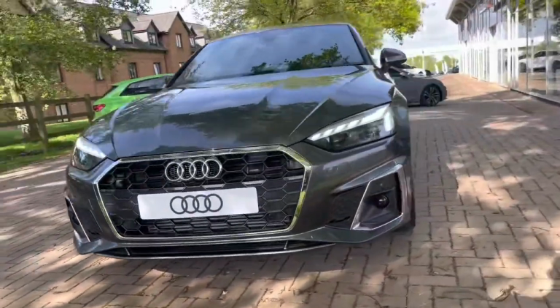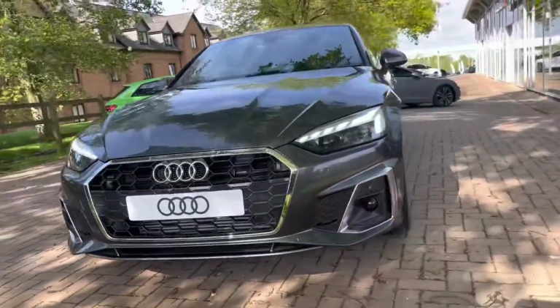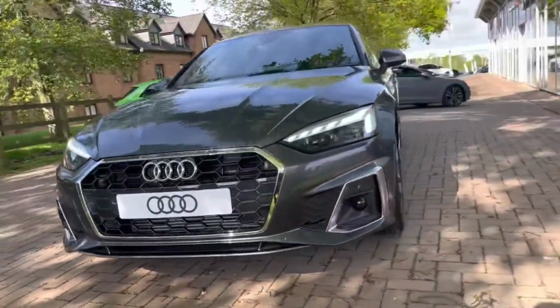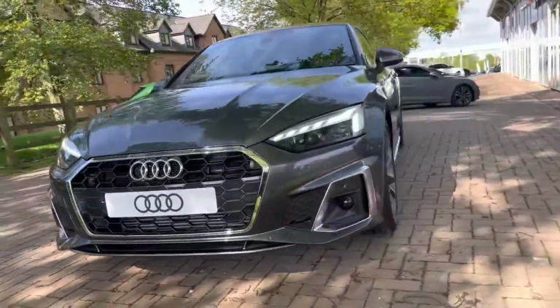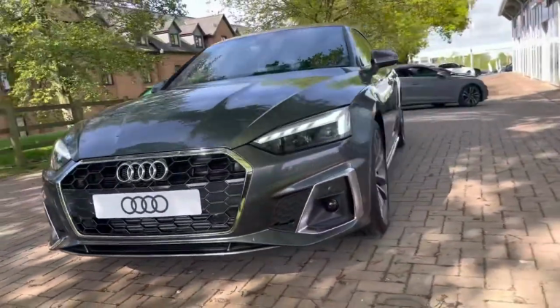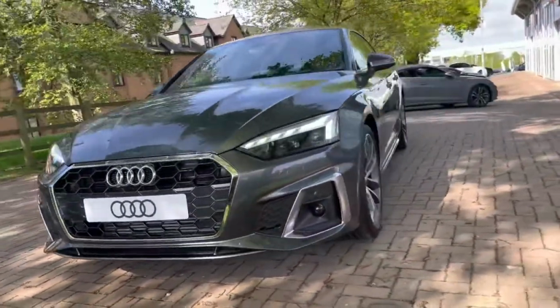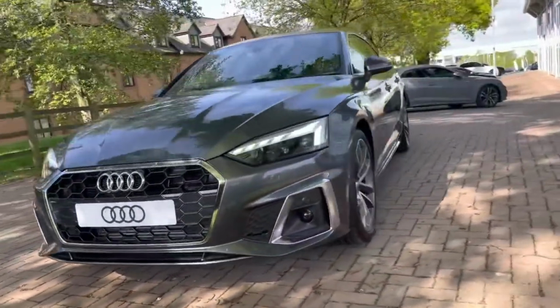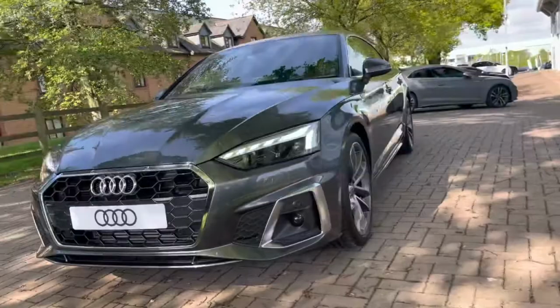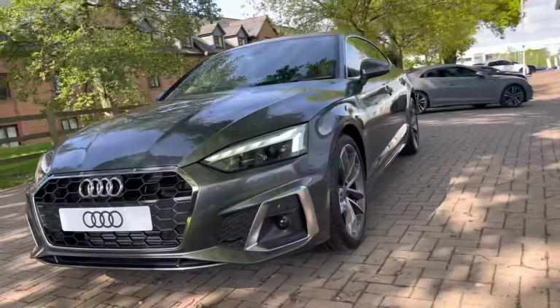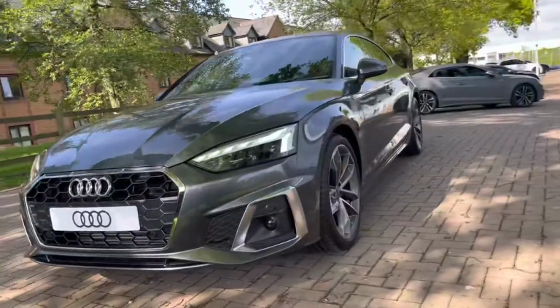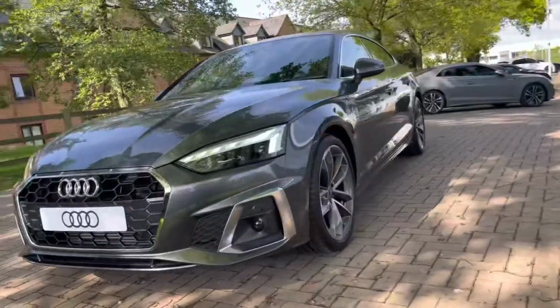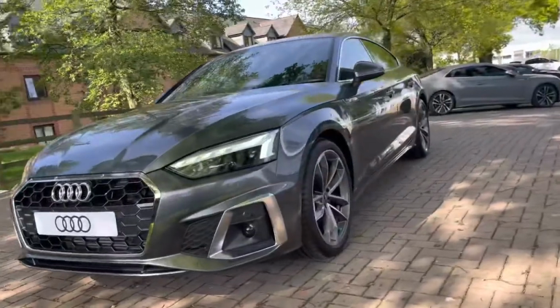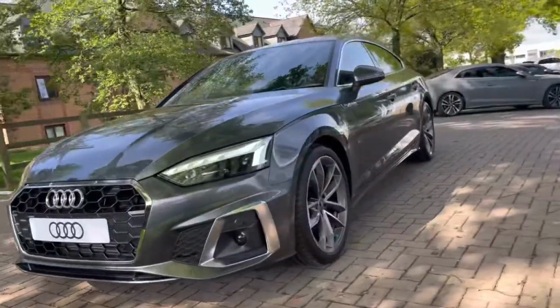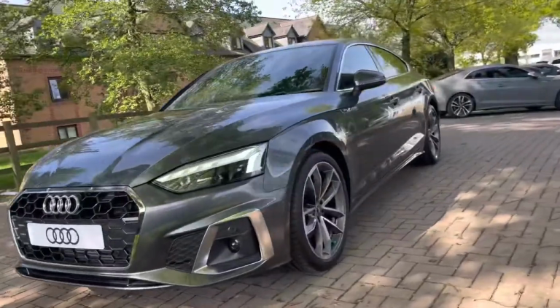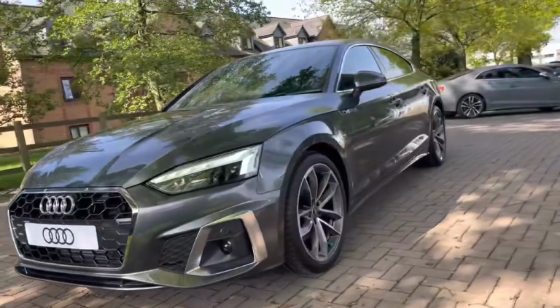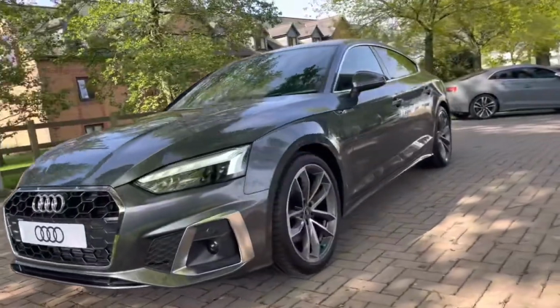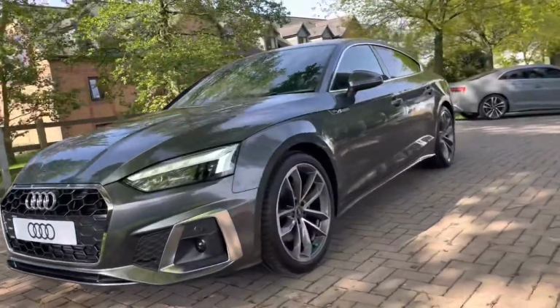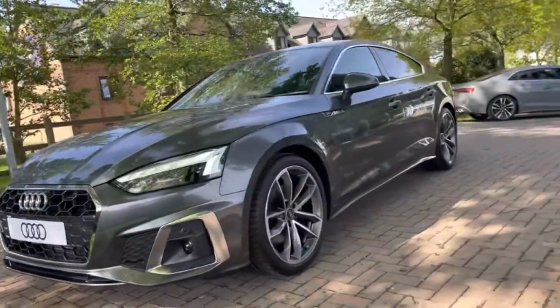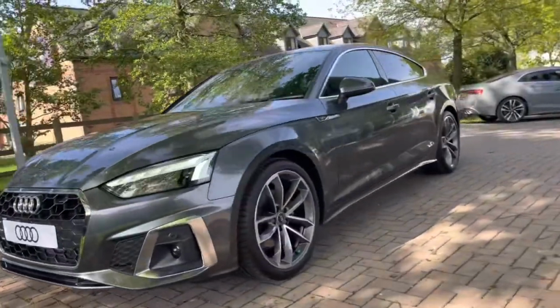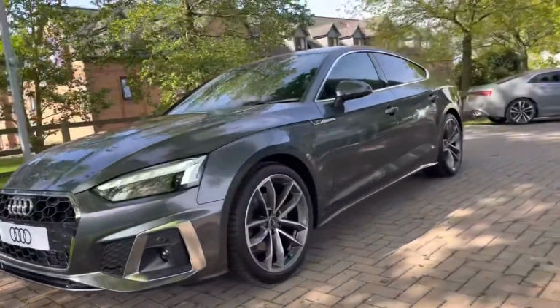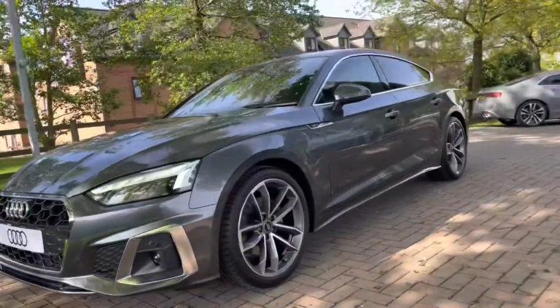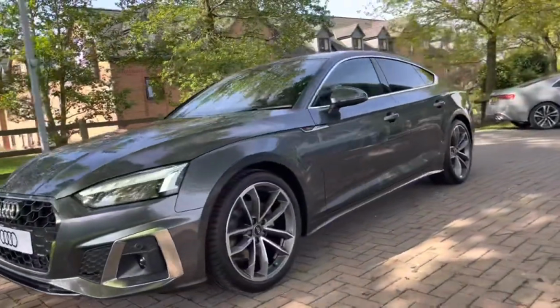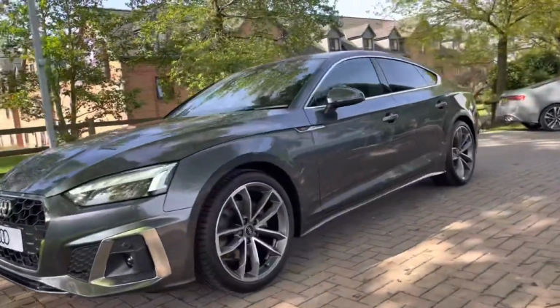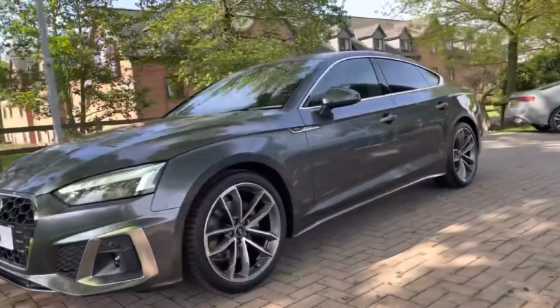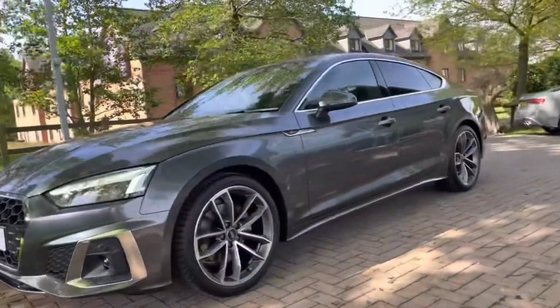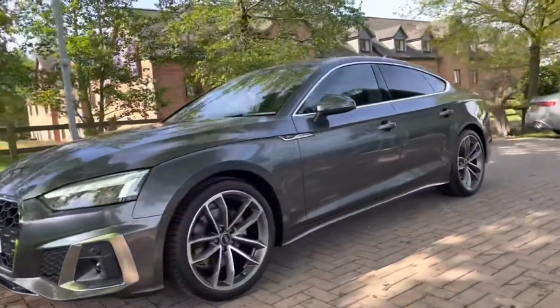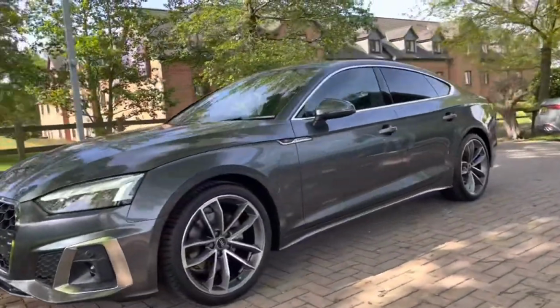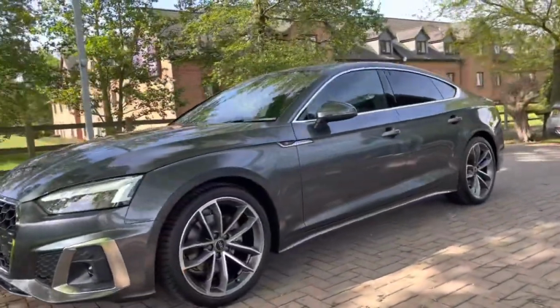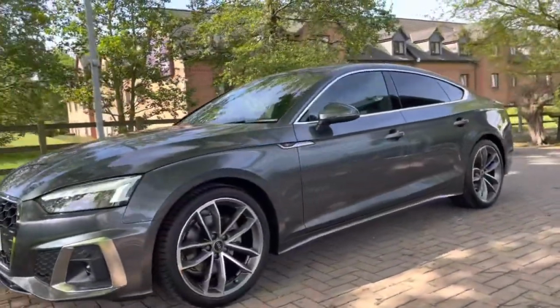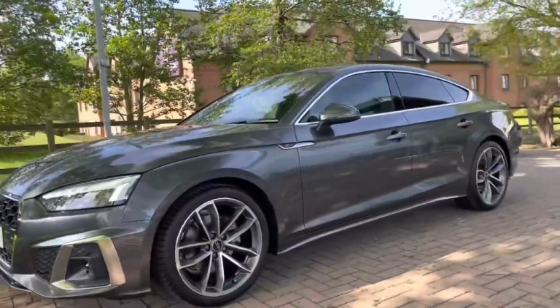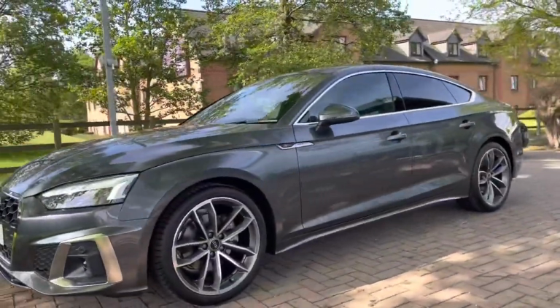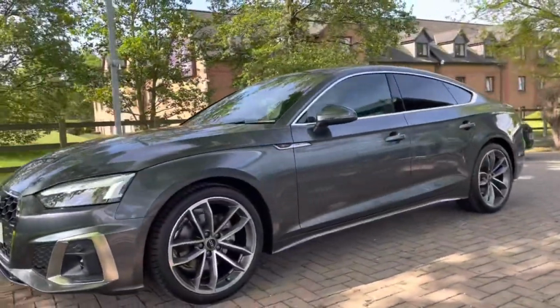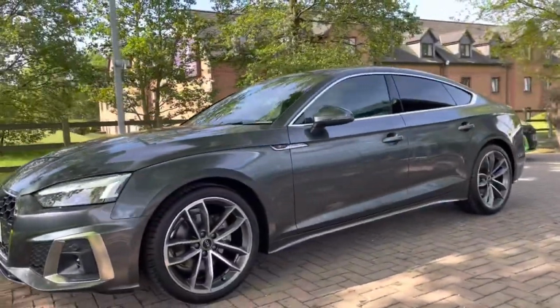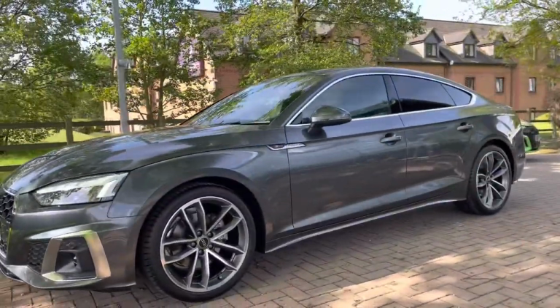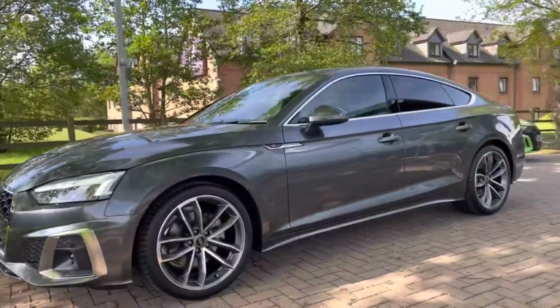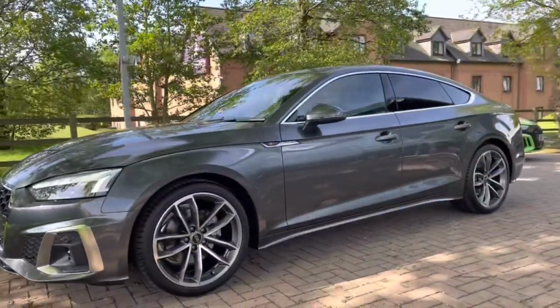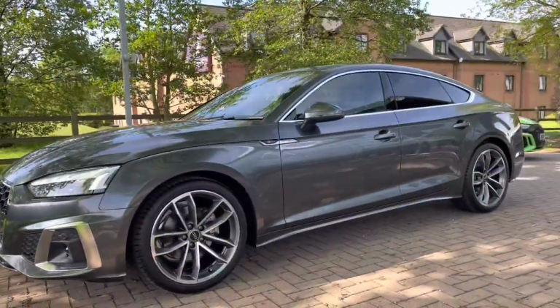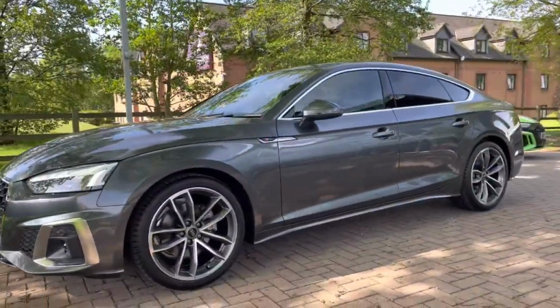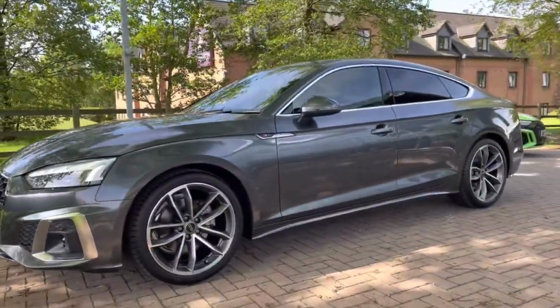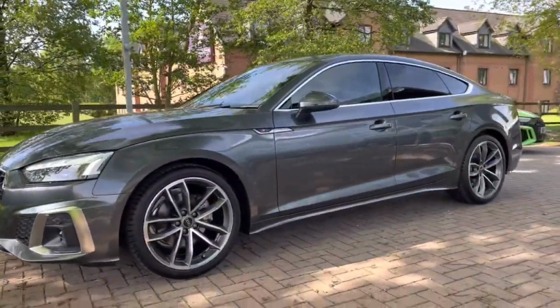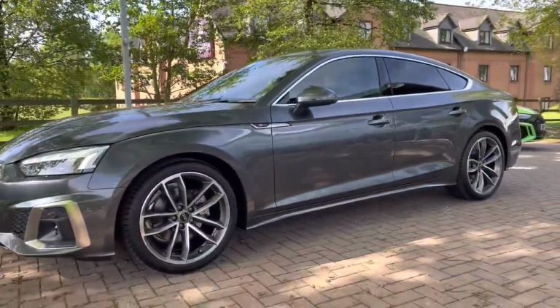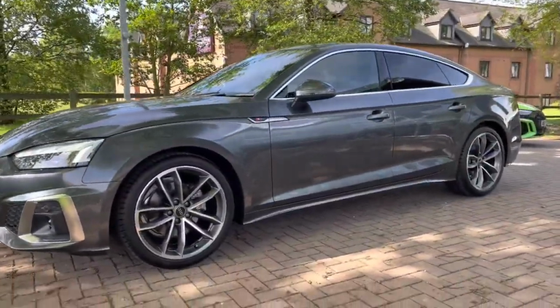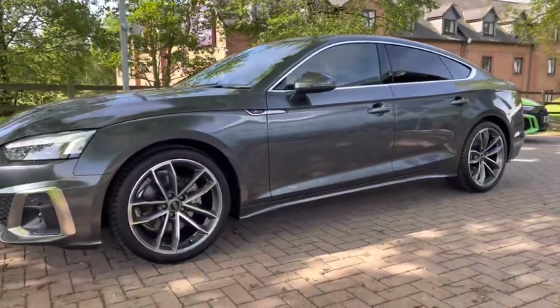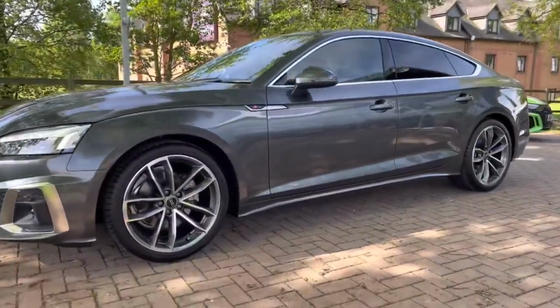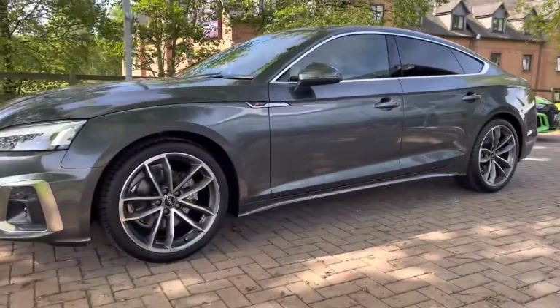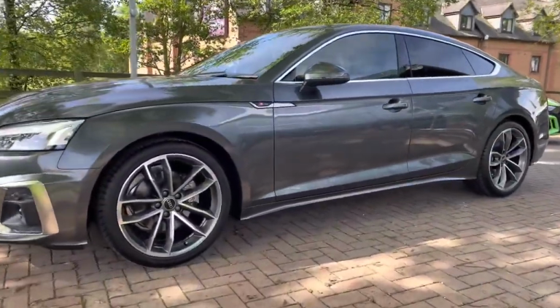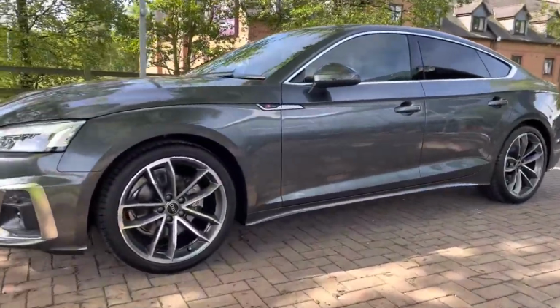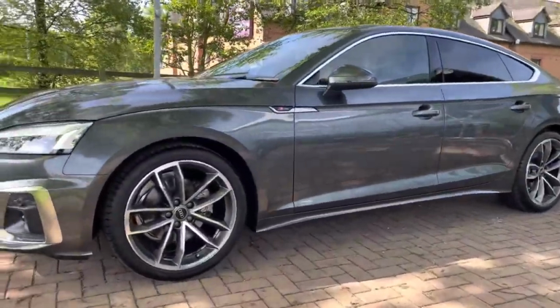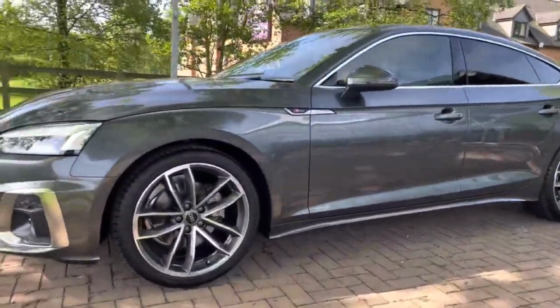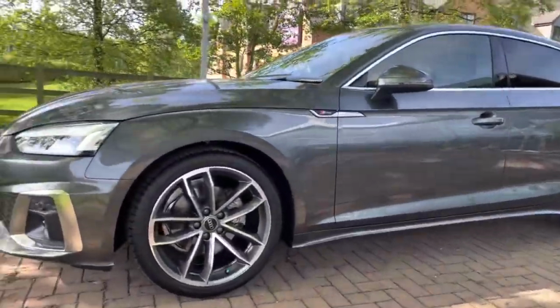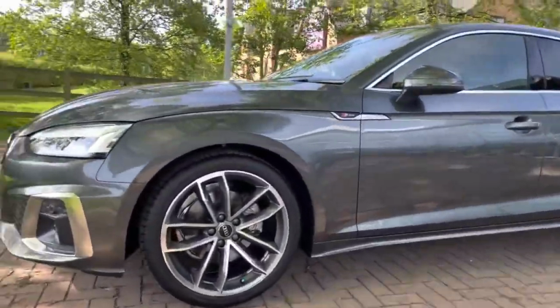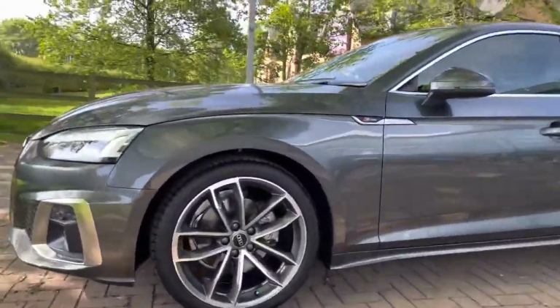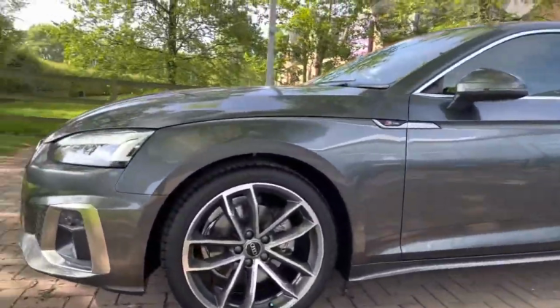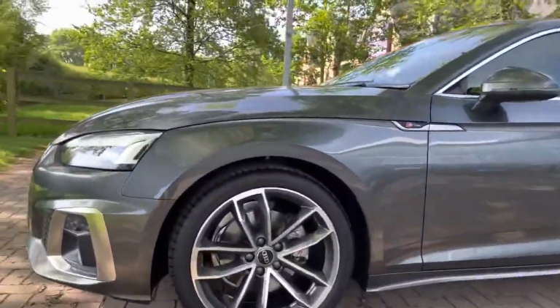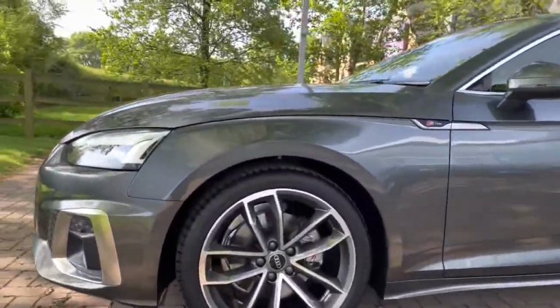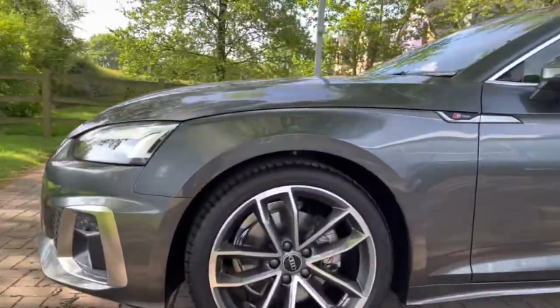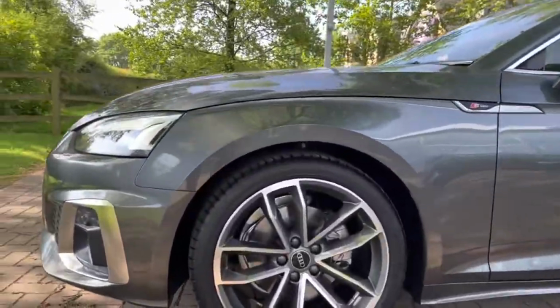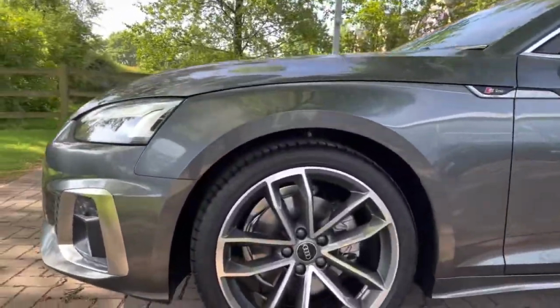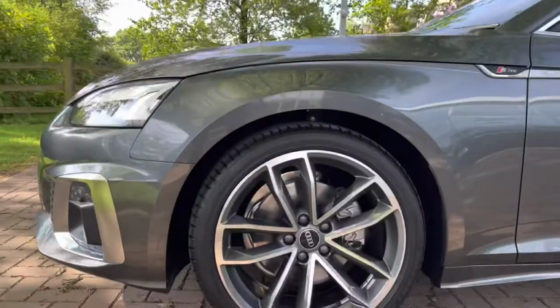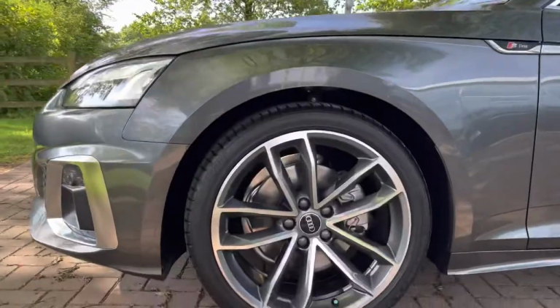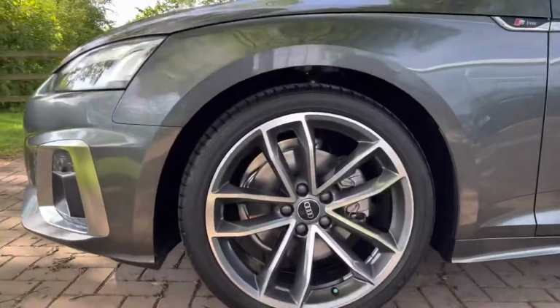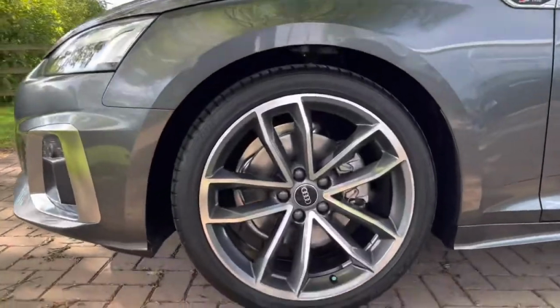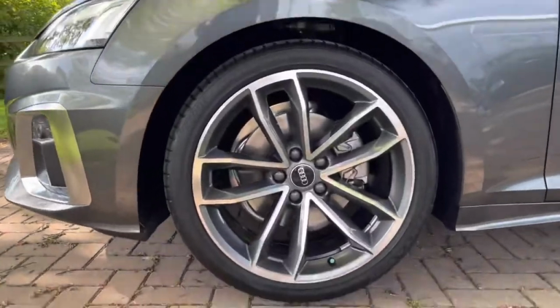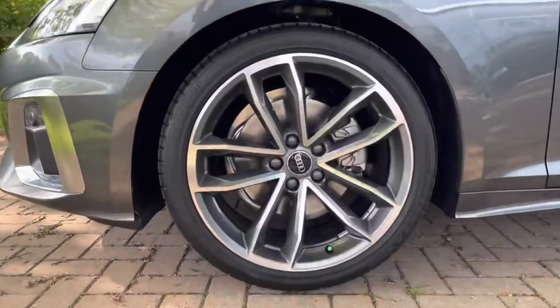Starting off at the front of the car, it does come with the matrix LED headlights, which are Audi's brightest headlights, ensuring you are seen whatever the weather.